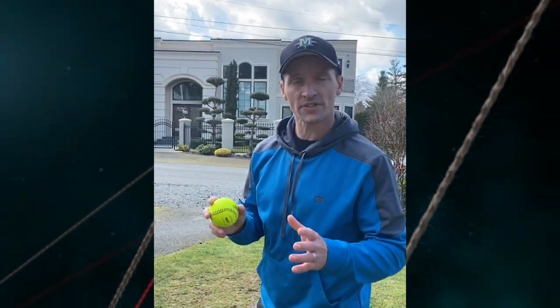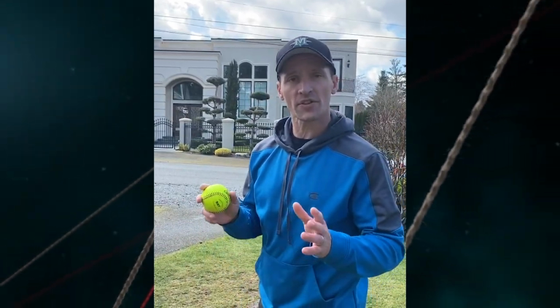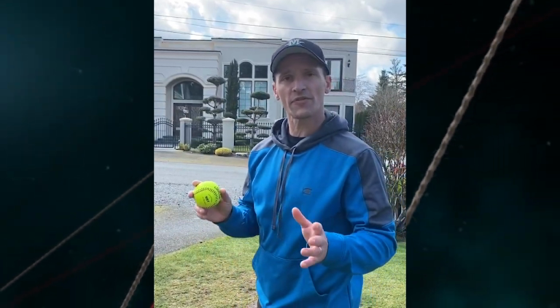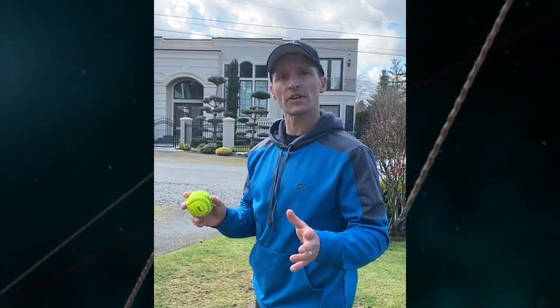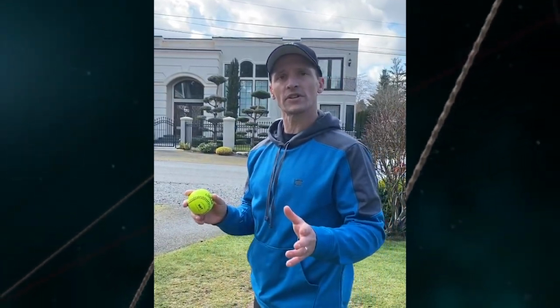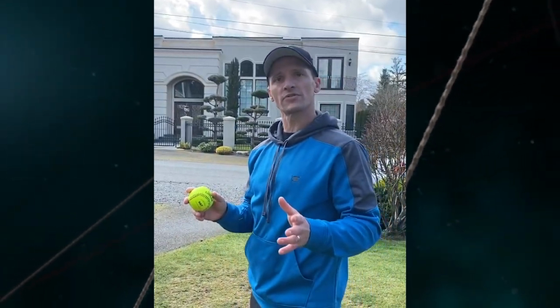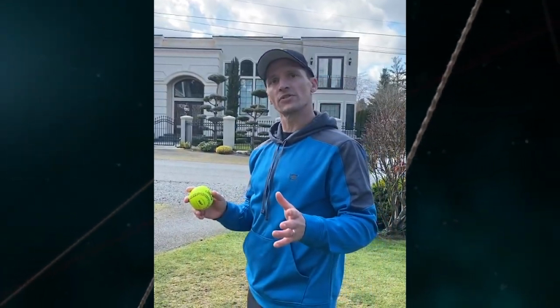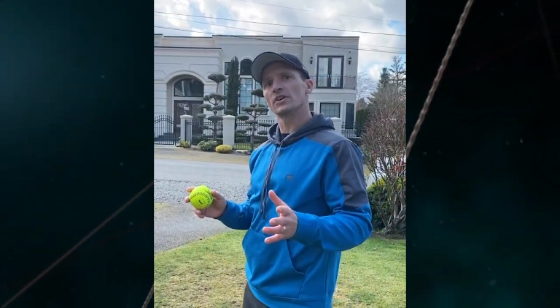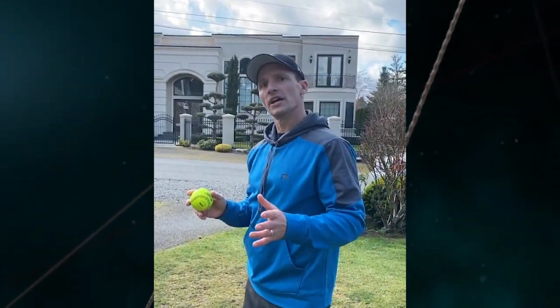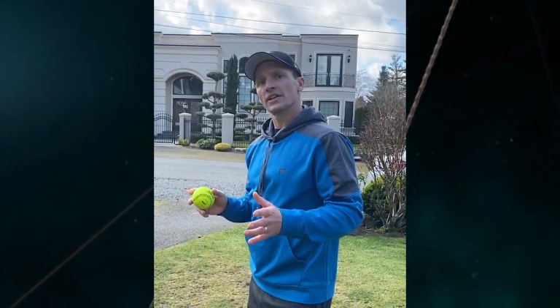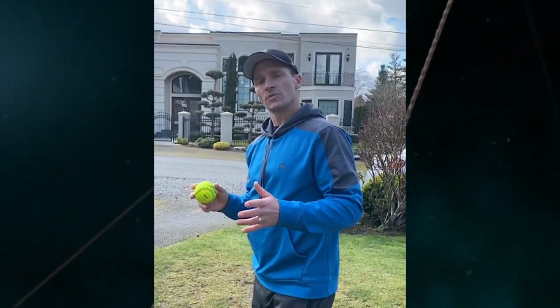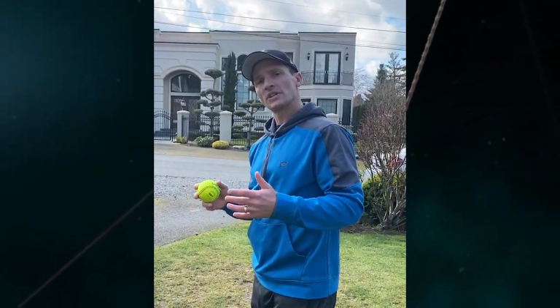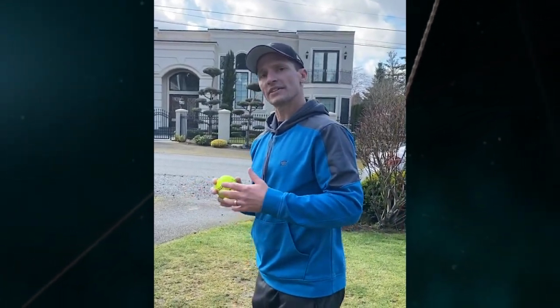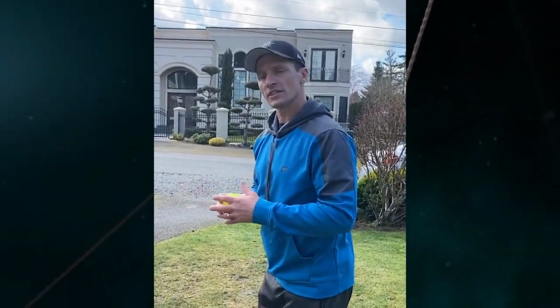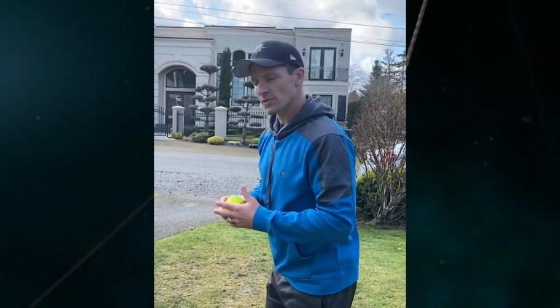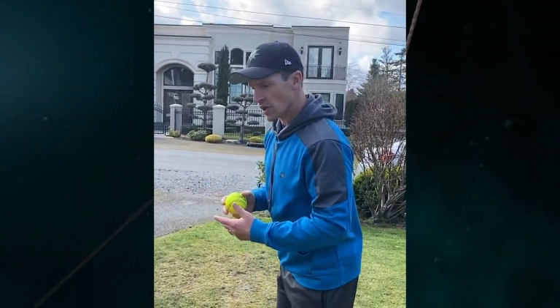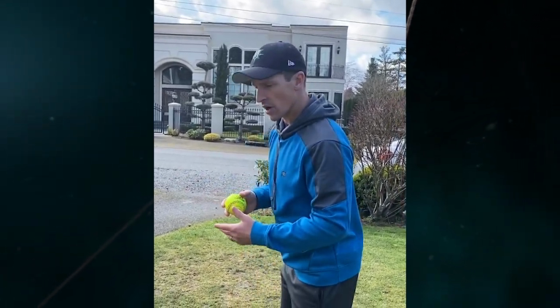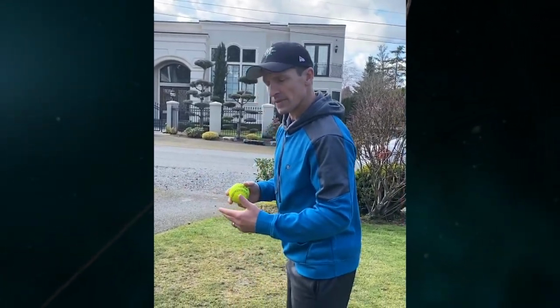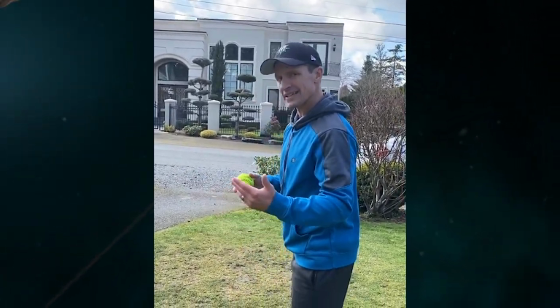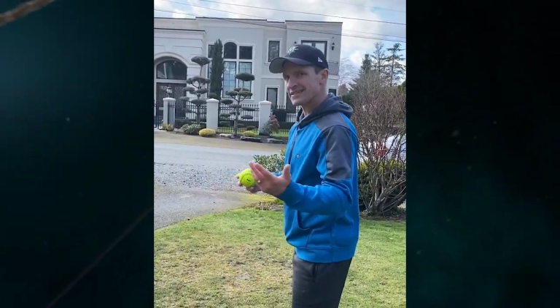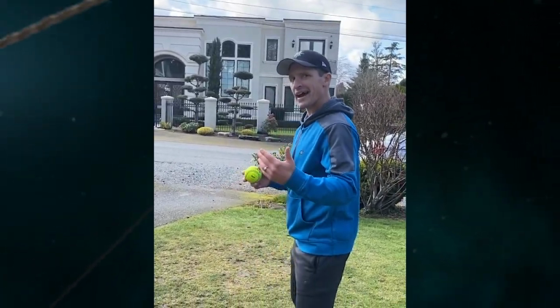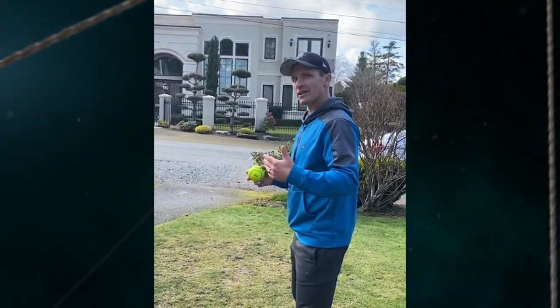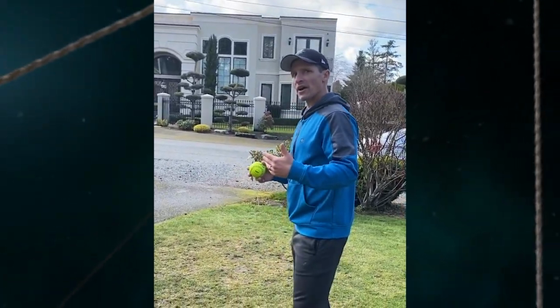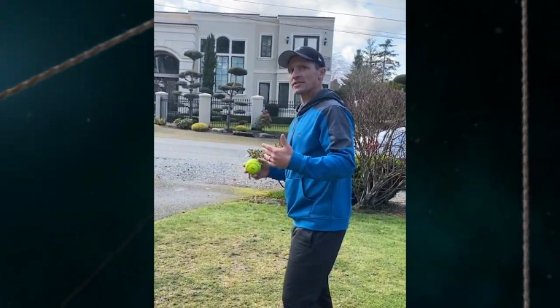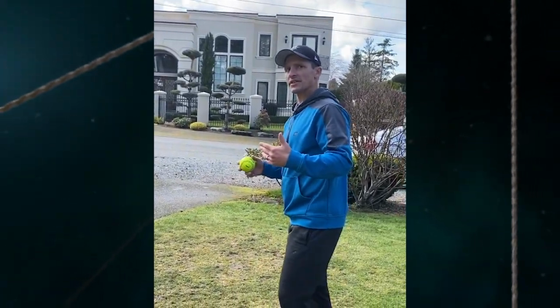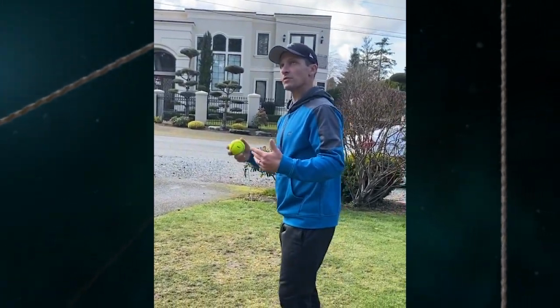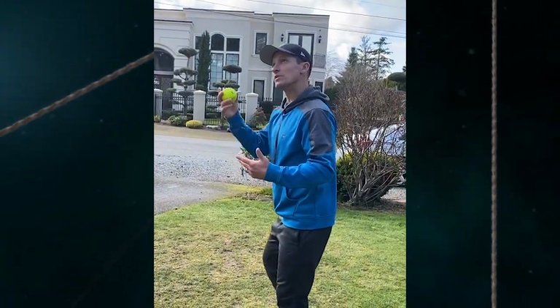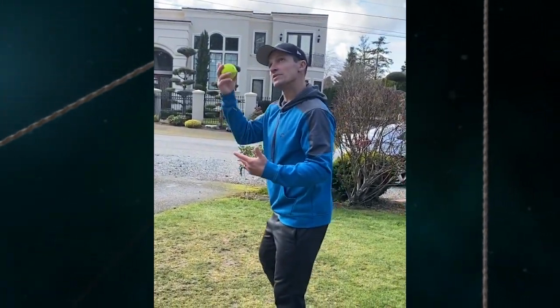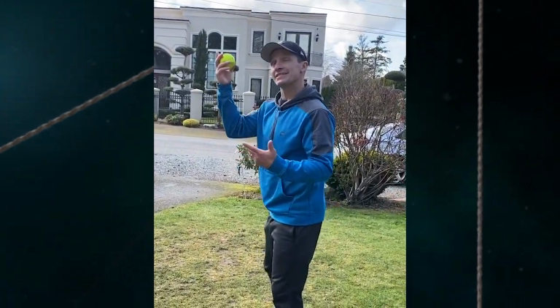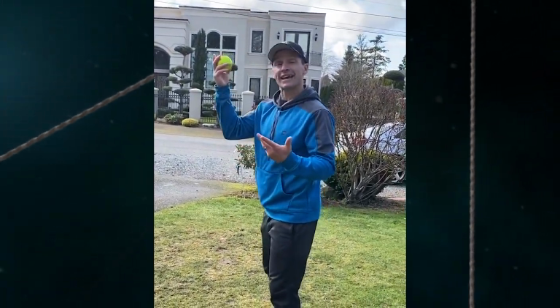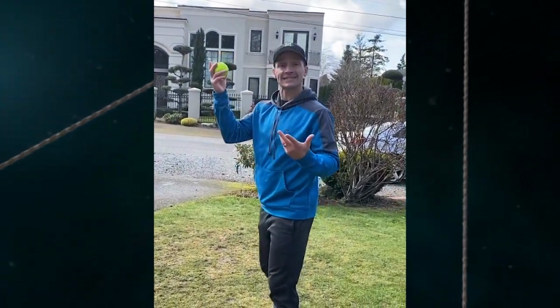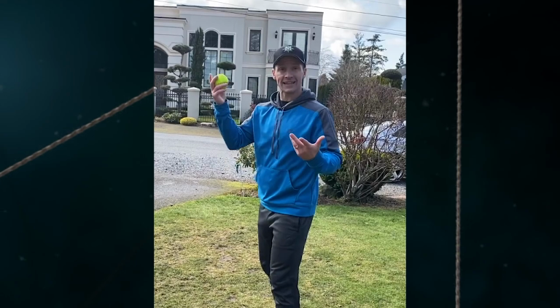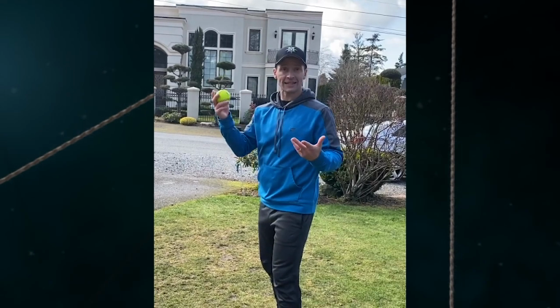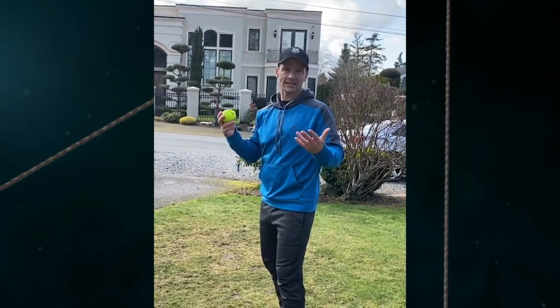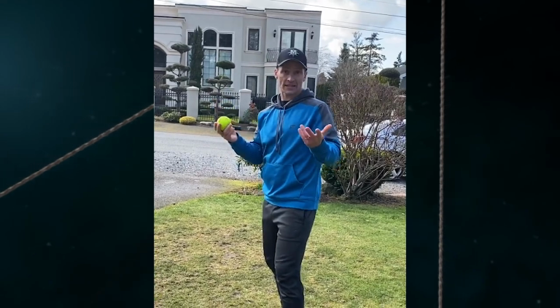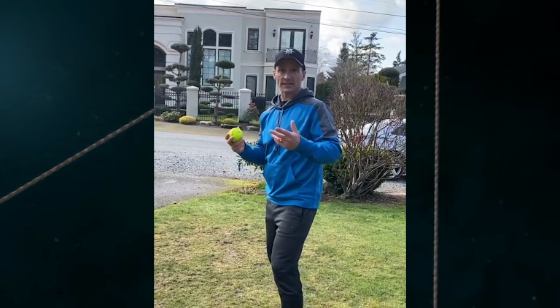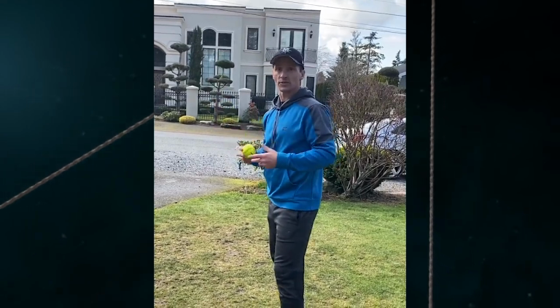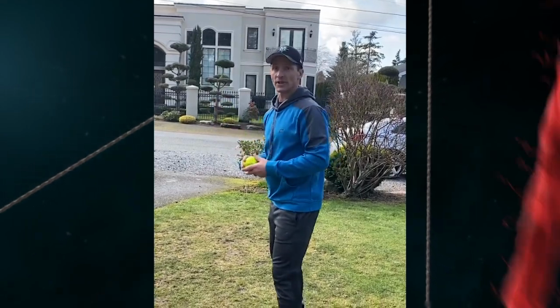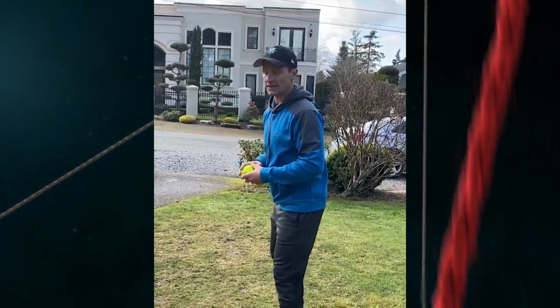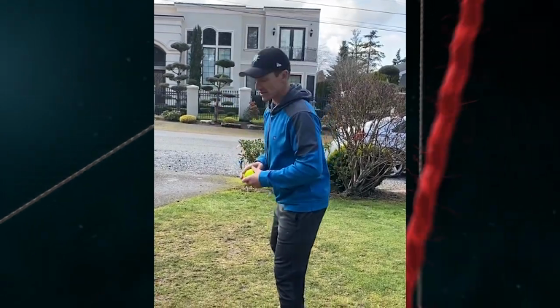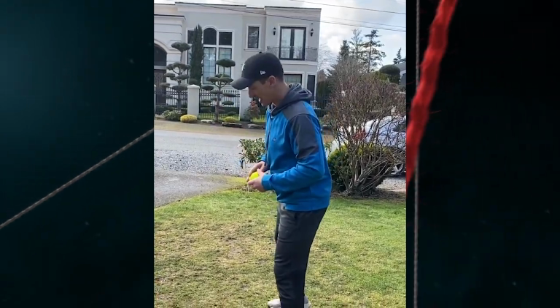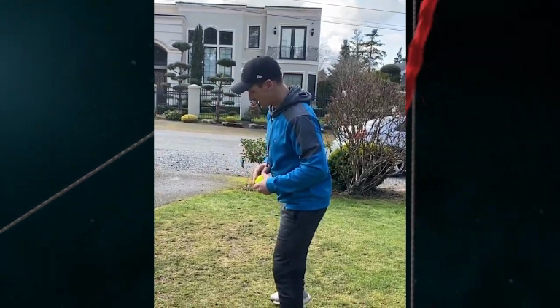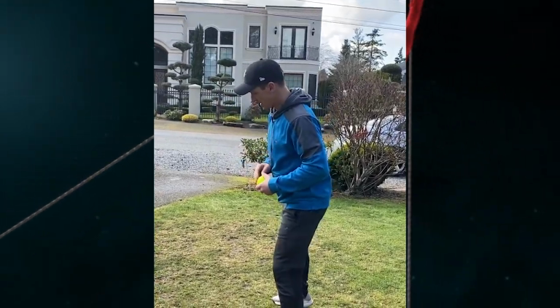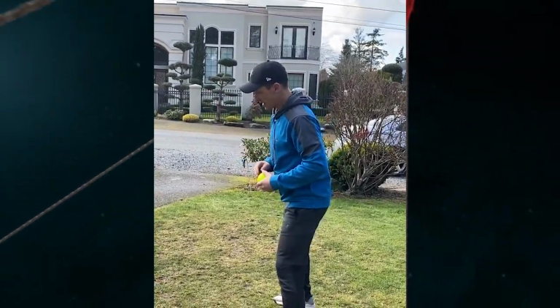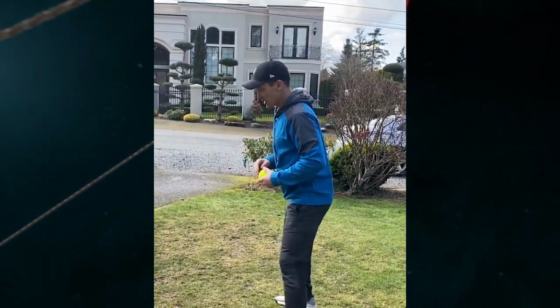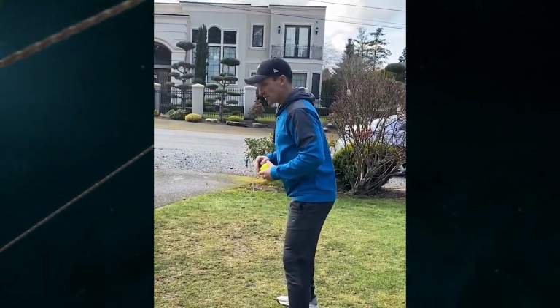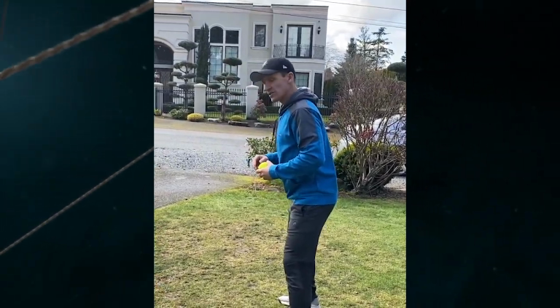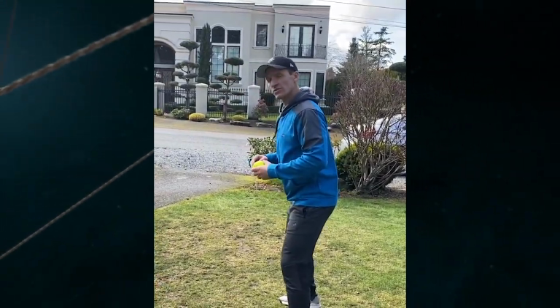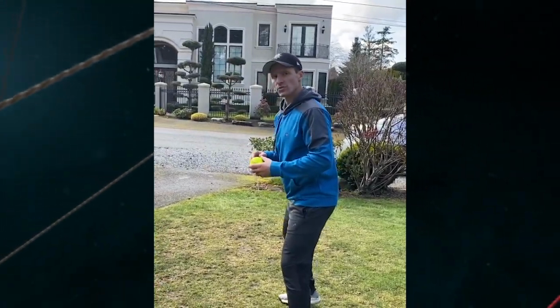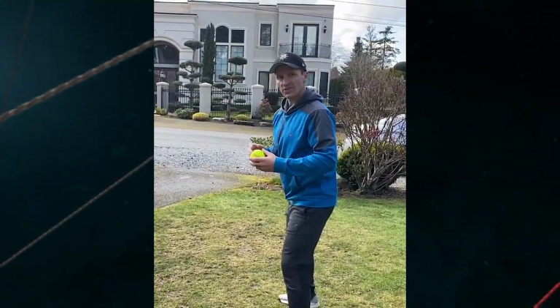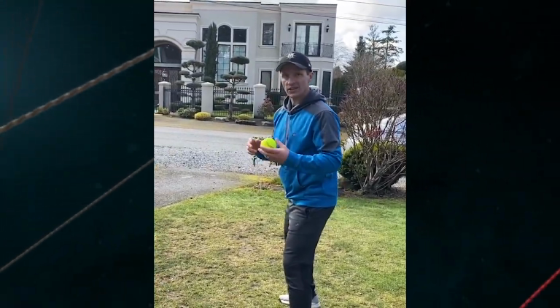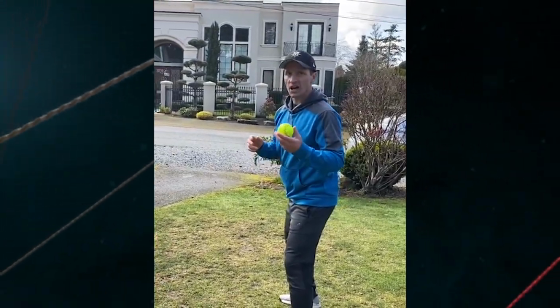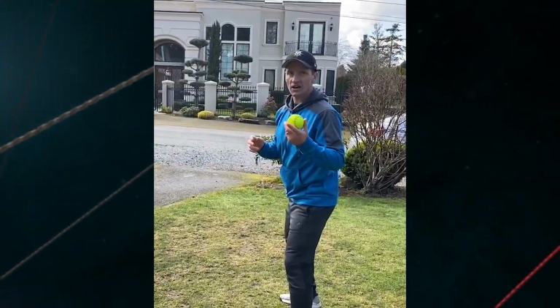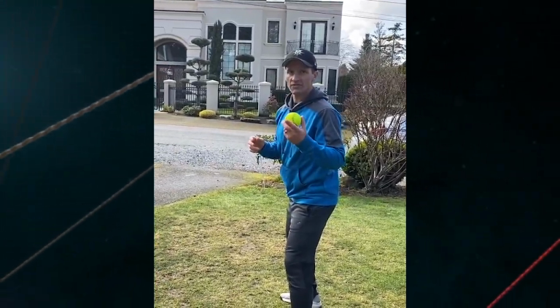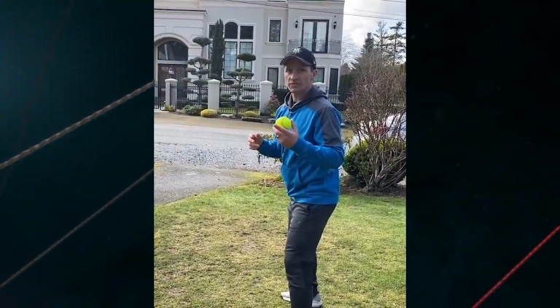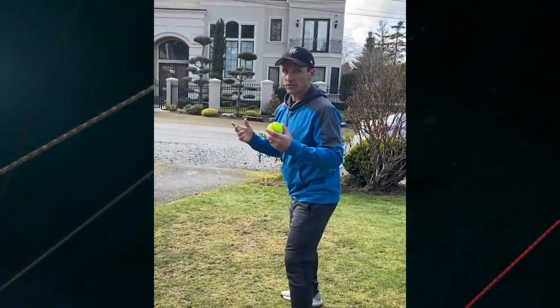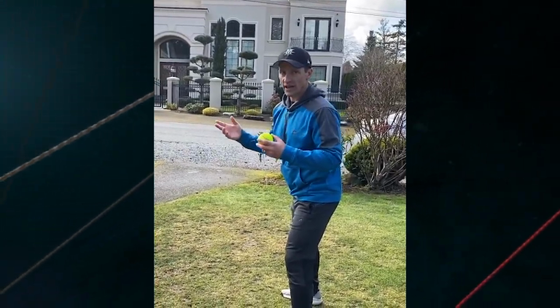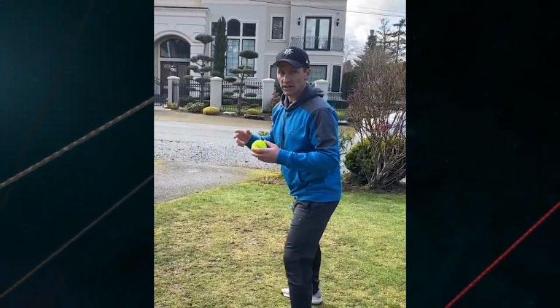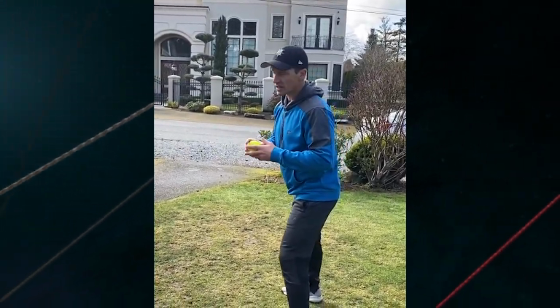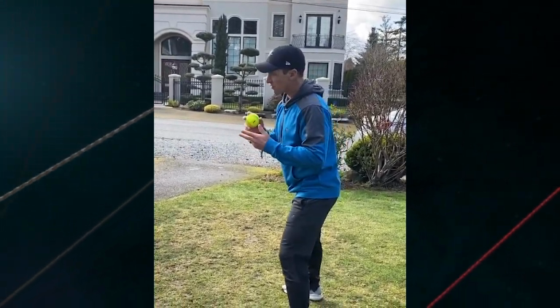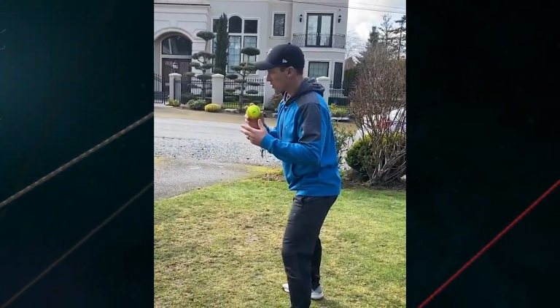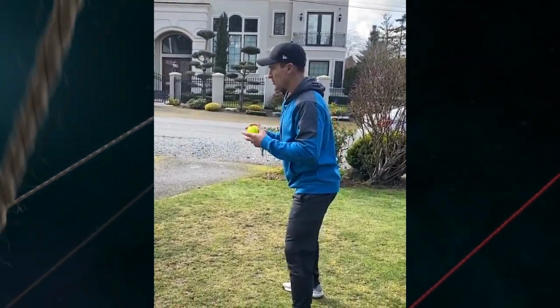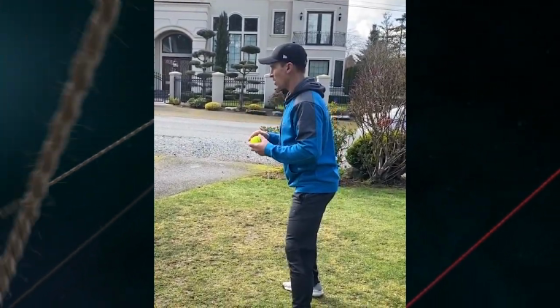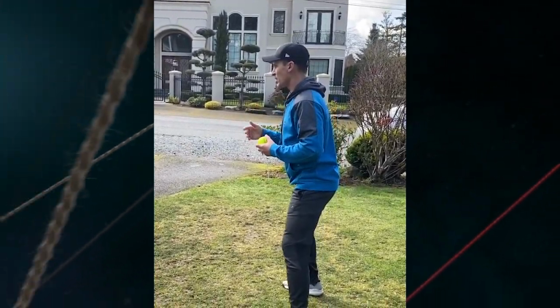This is a fielding drill that we like to do at home, inside or outside. If it's a nice day like this, I like to do it outside. You can do it with a glove, without a glove — one ball.